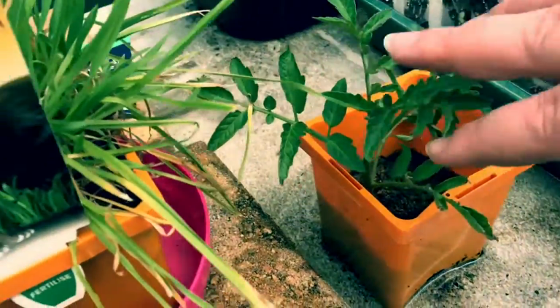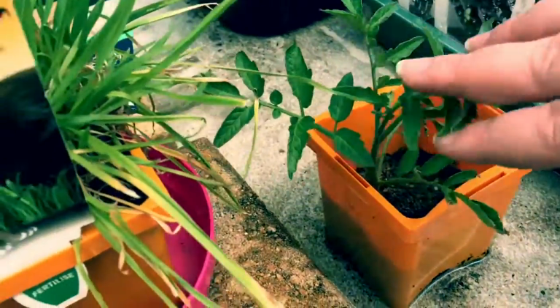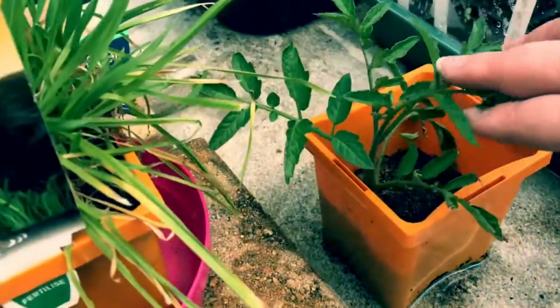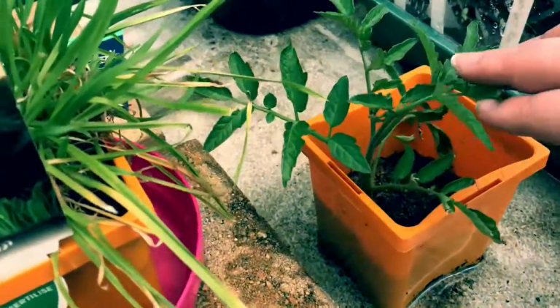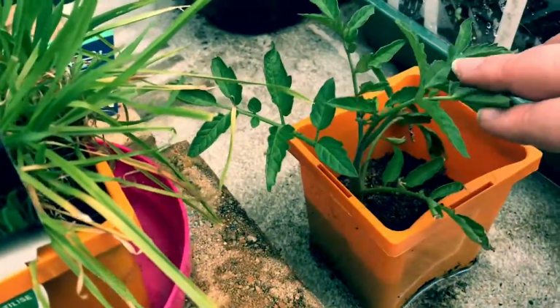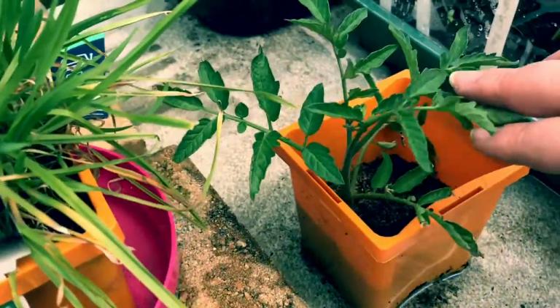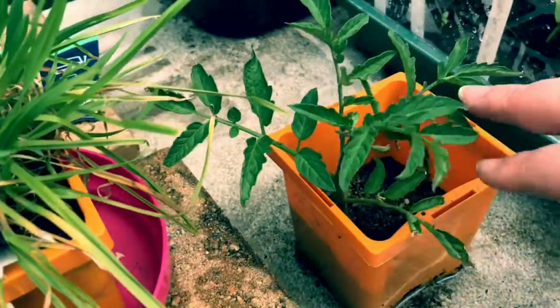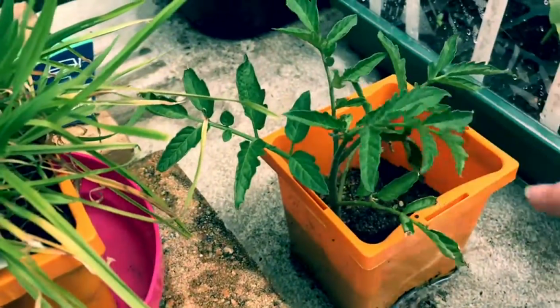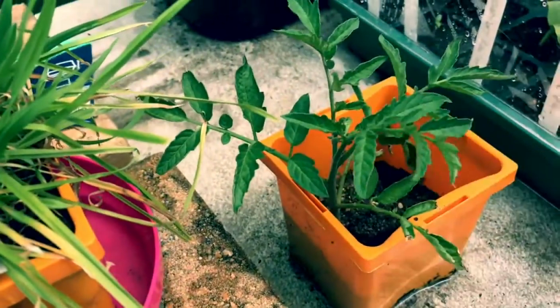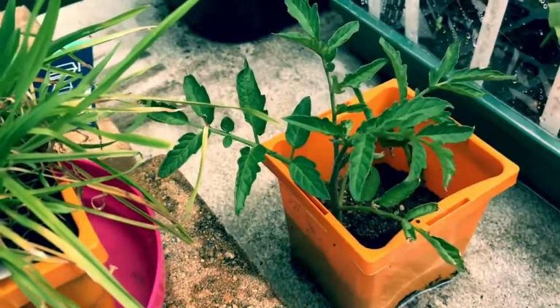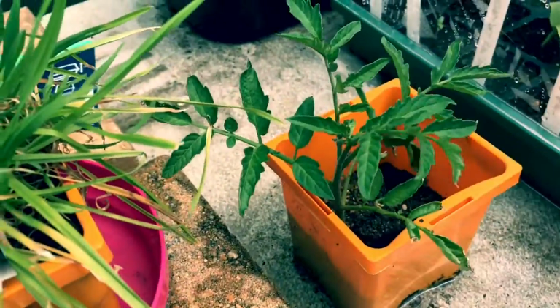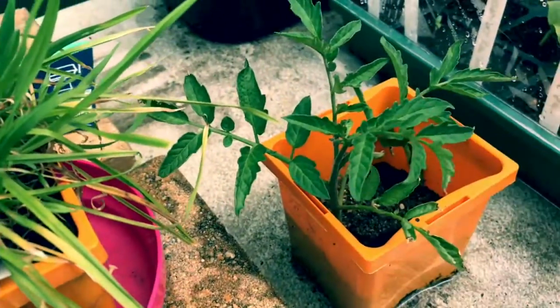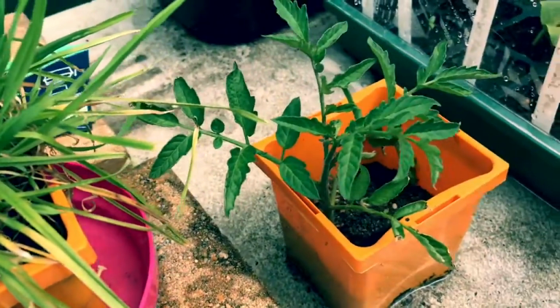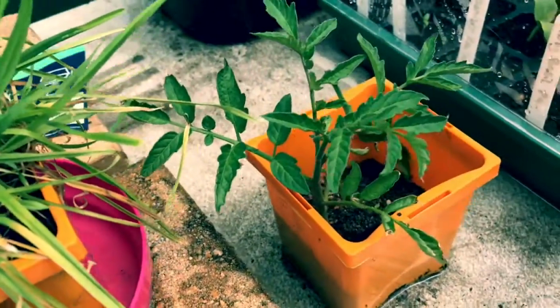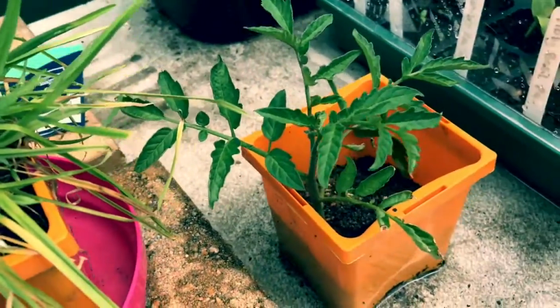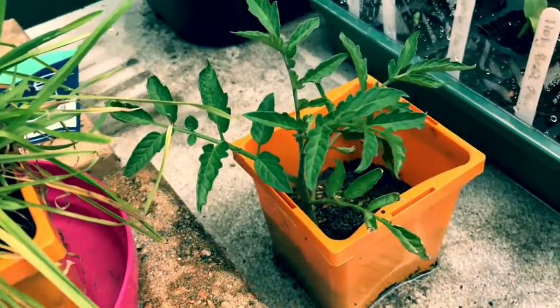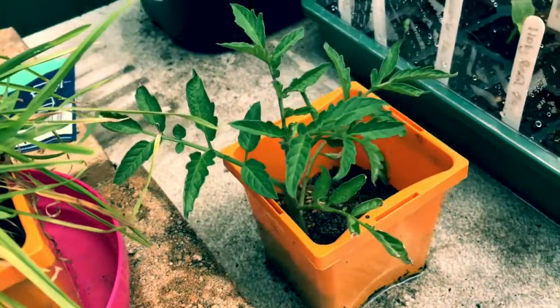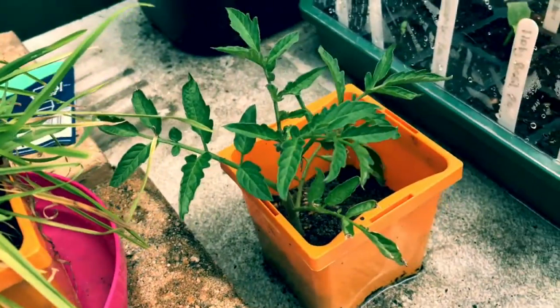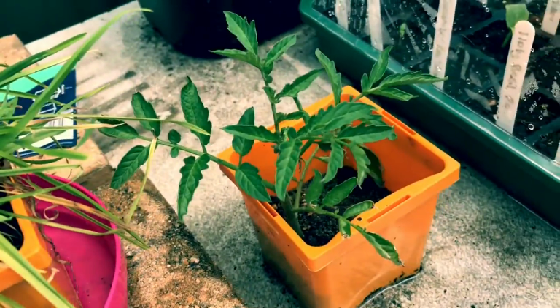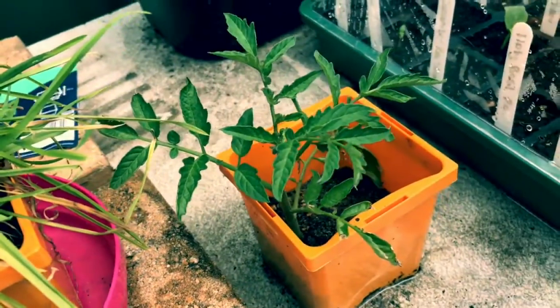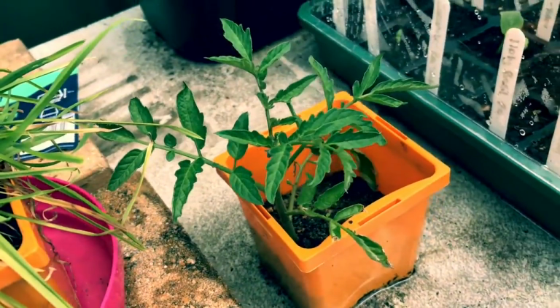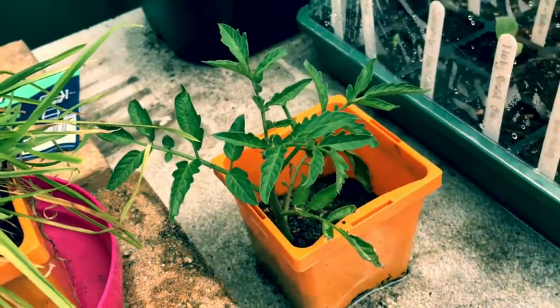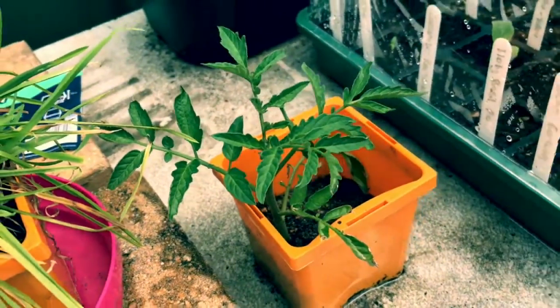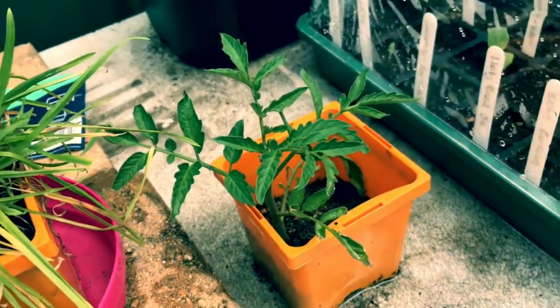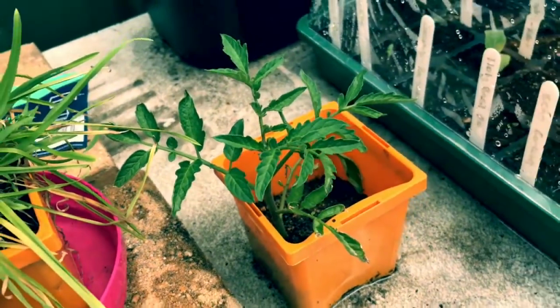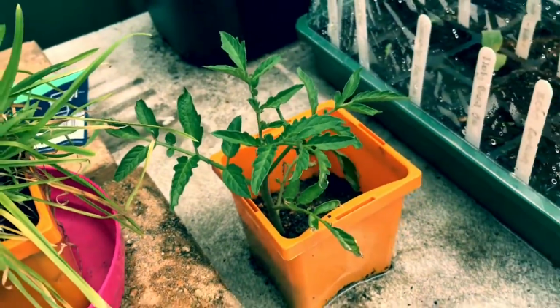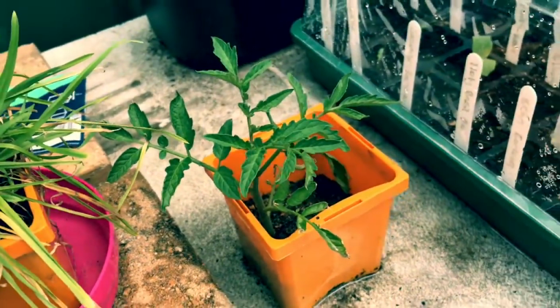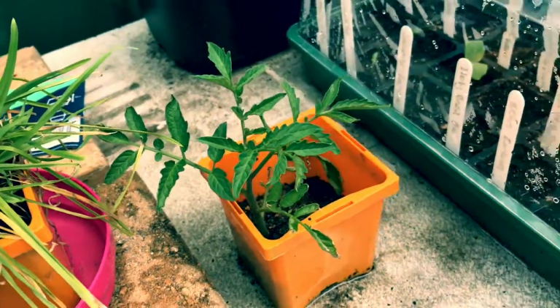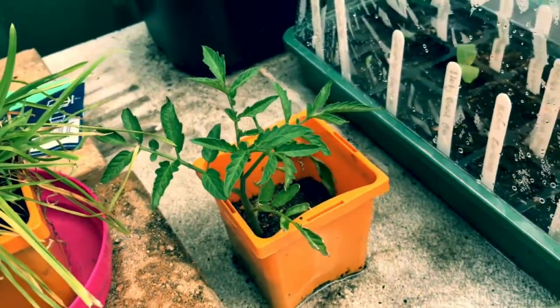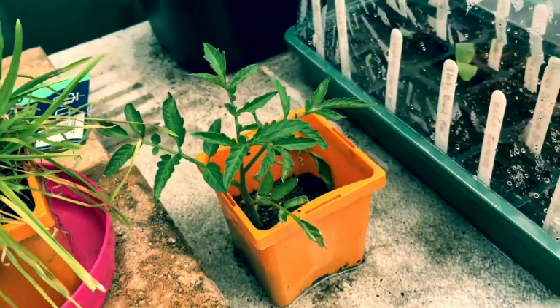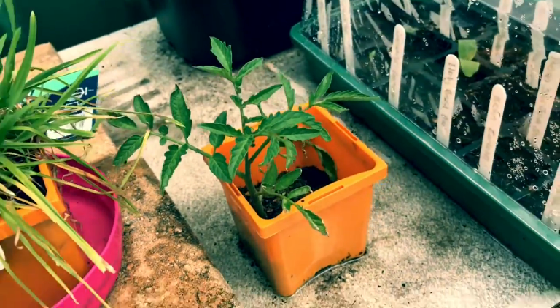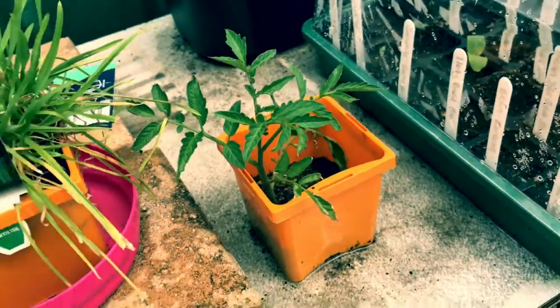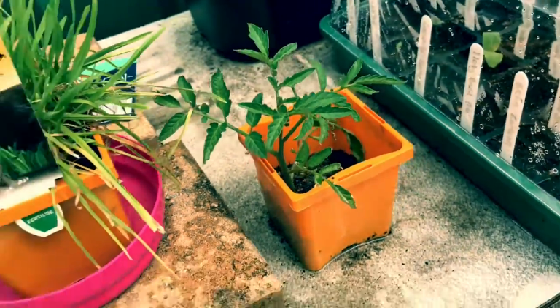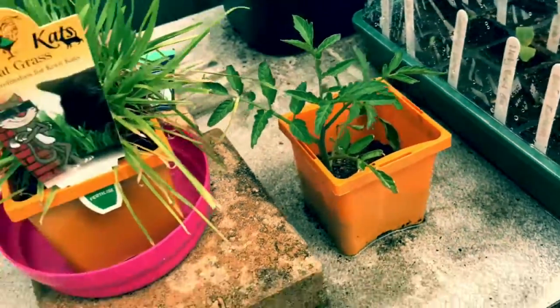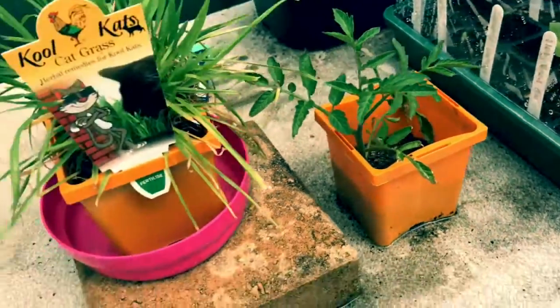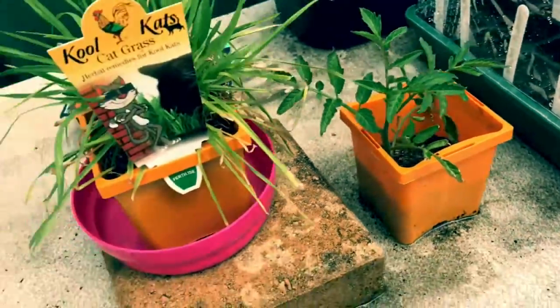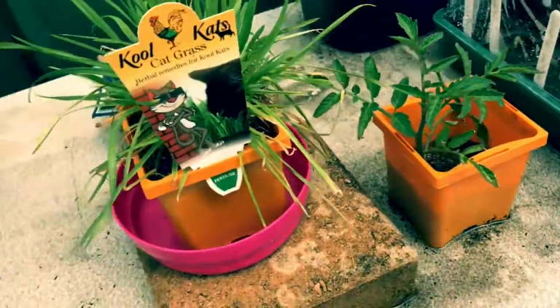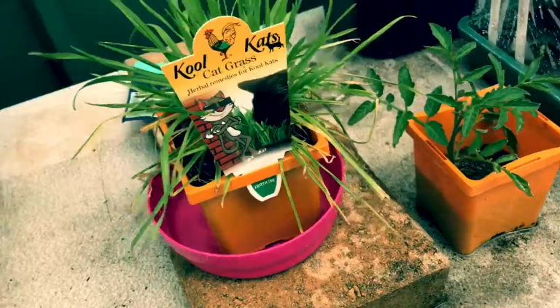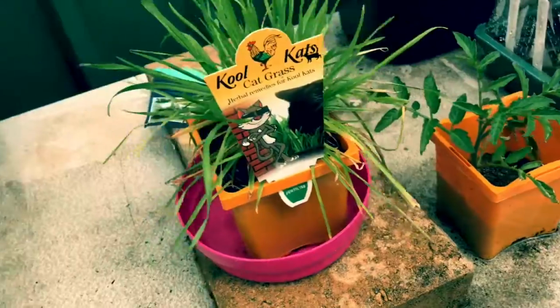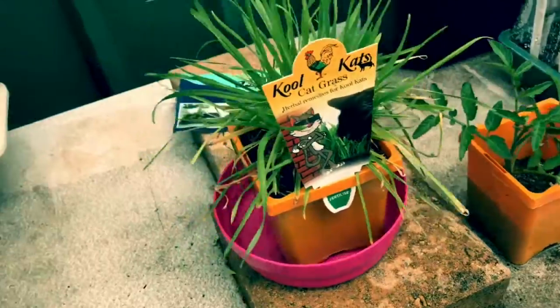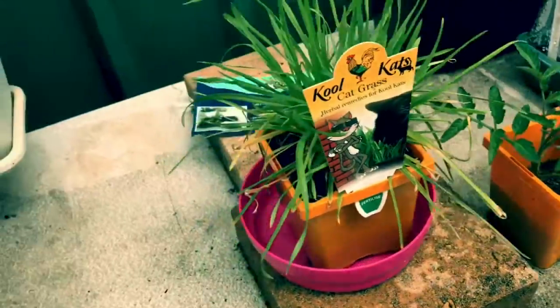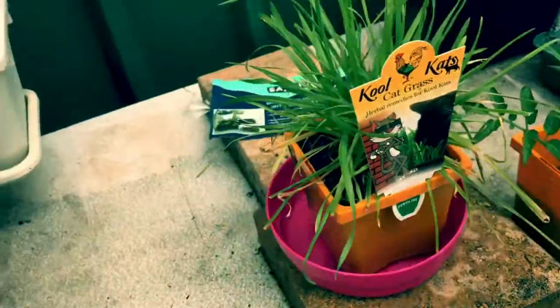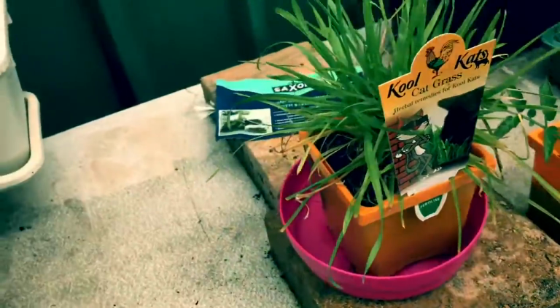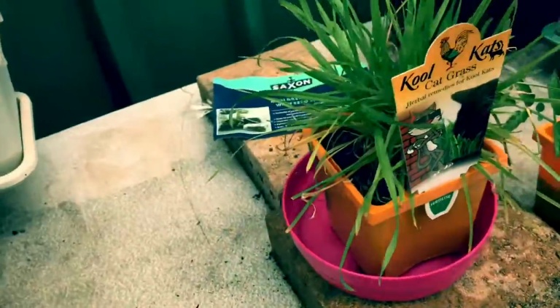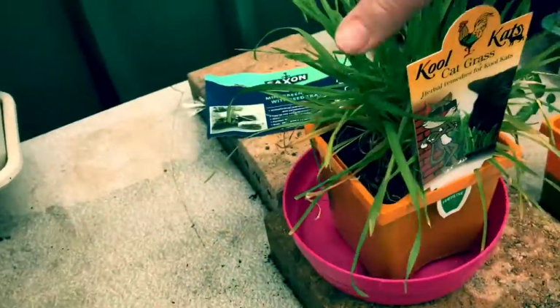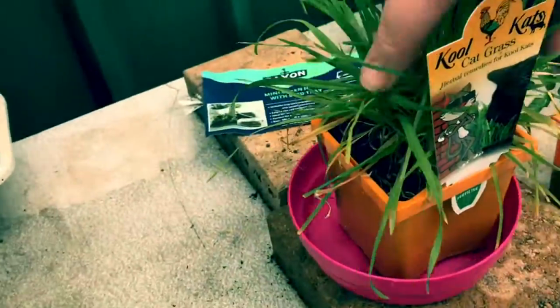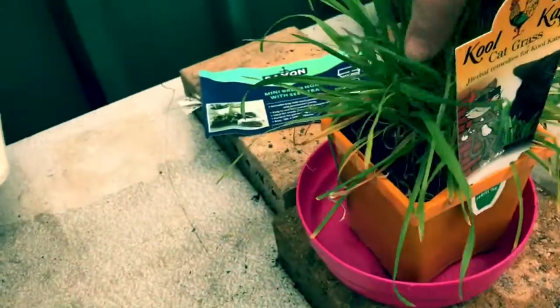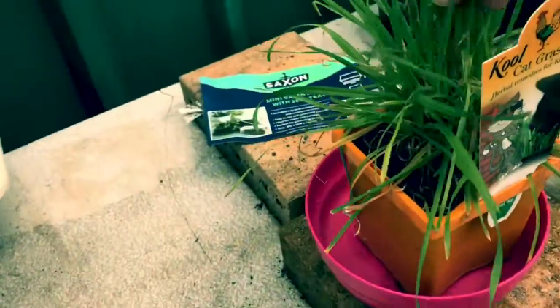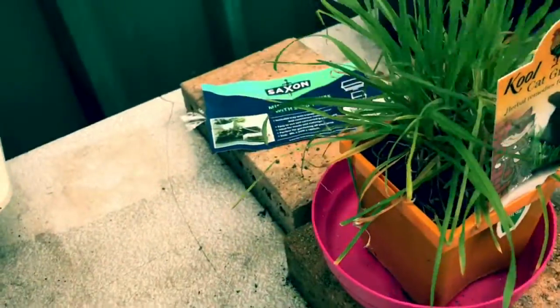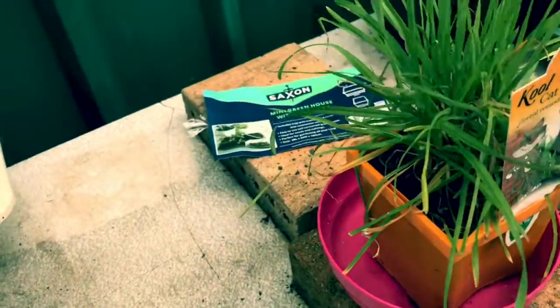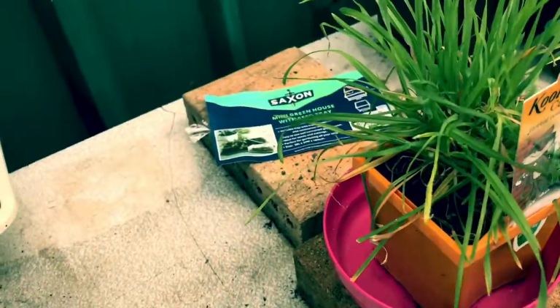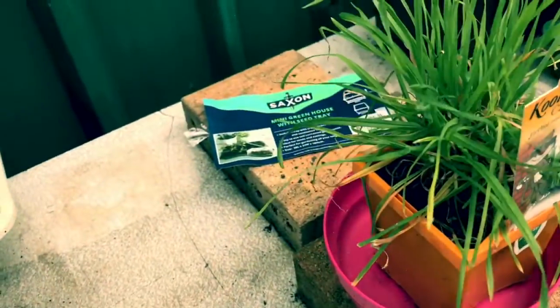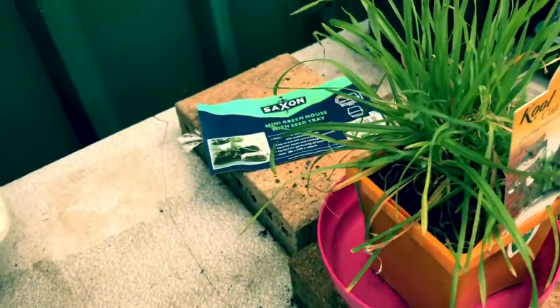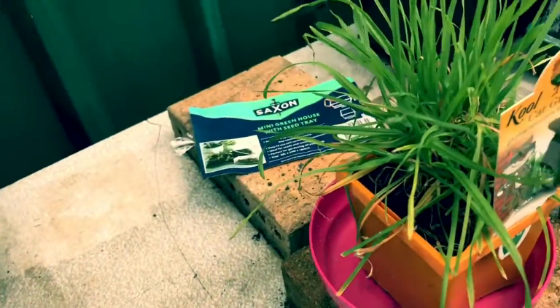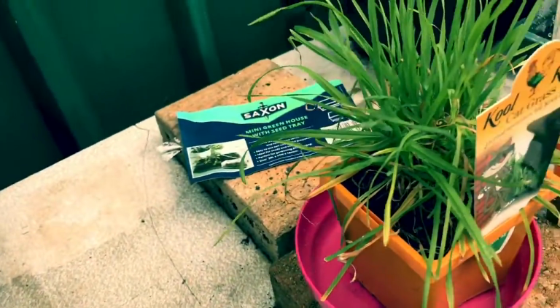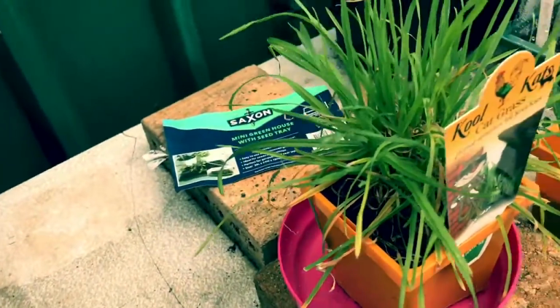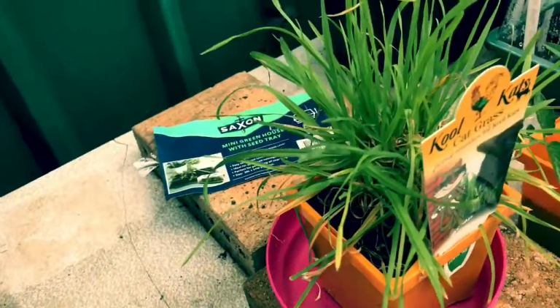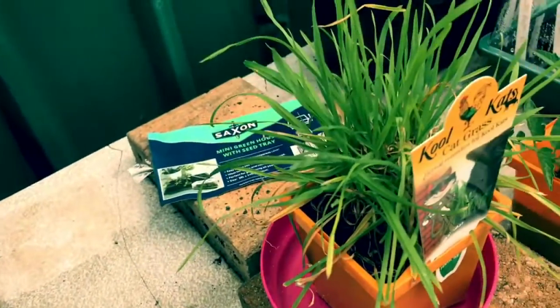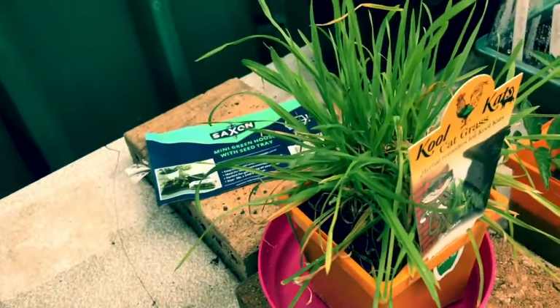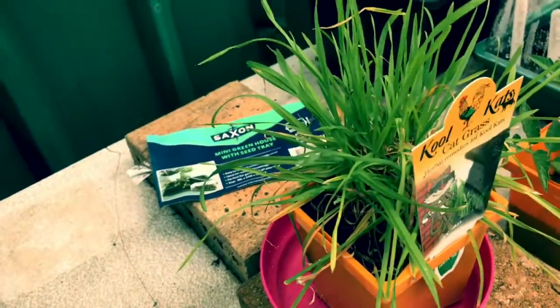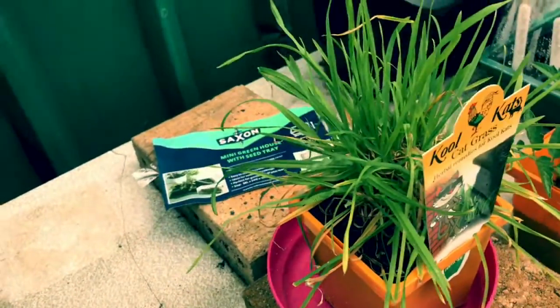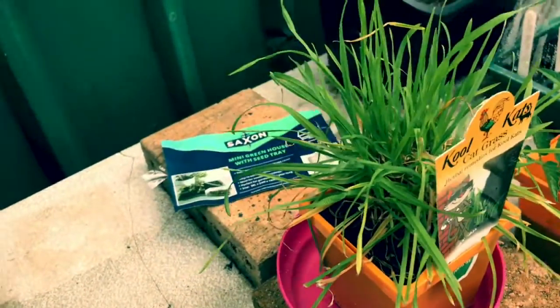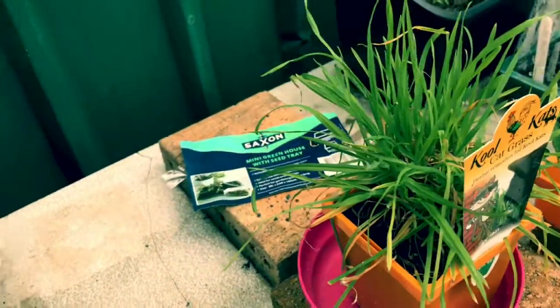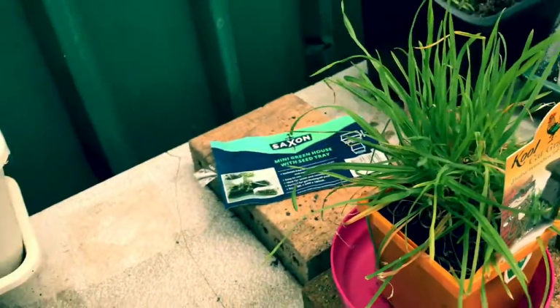We've got a little tomato start happening here — it's got to go in the ground very shortly. And some nice little cat grass coming in the back for my cat.